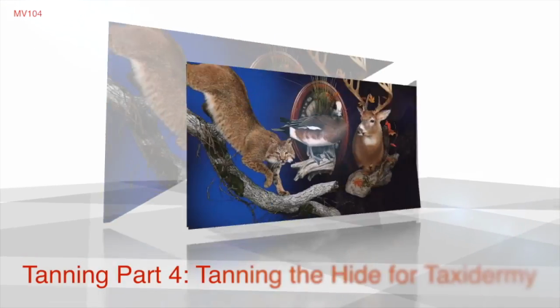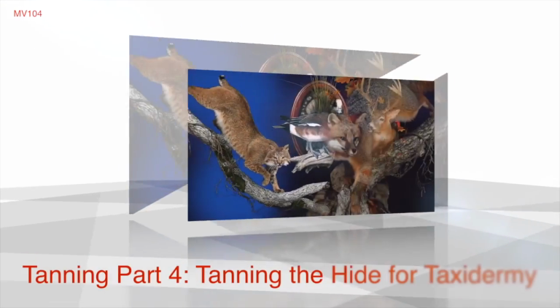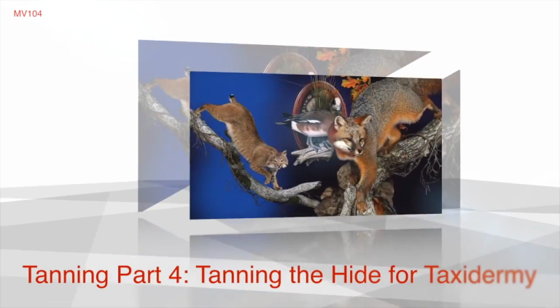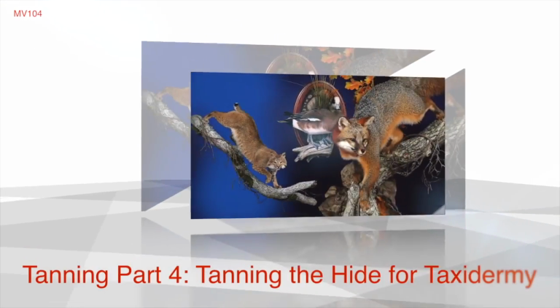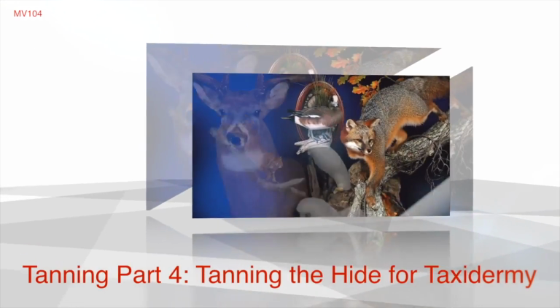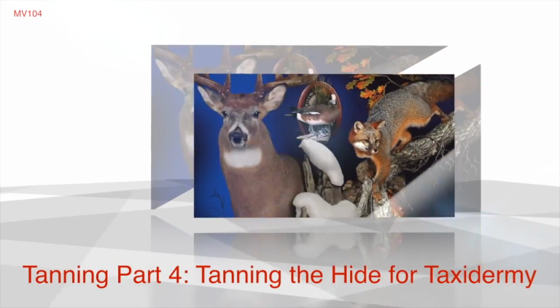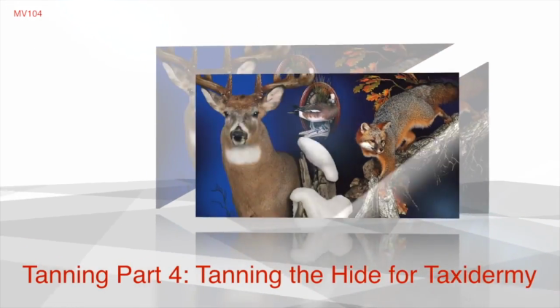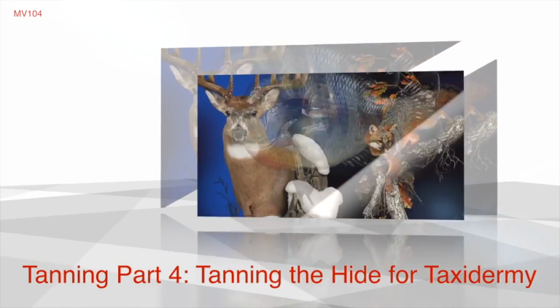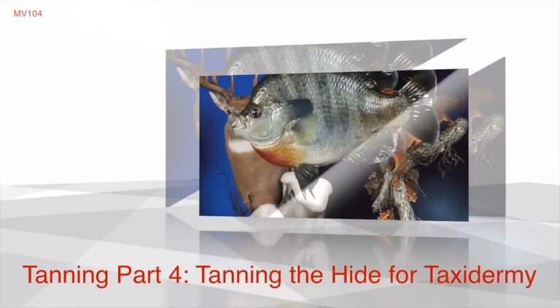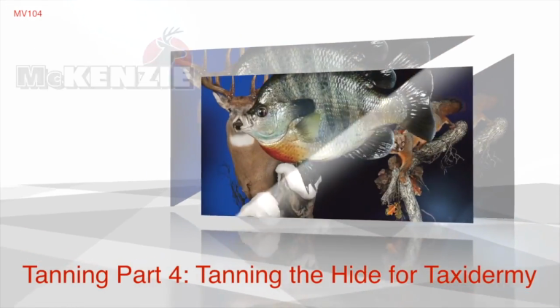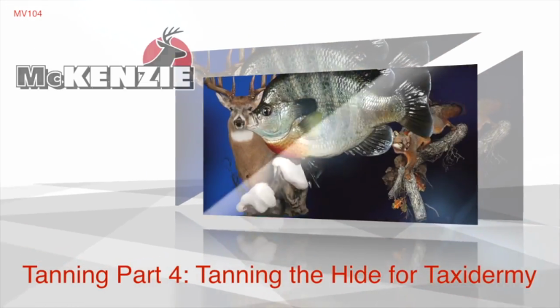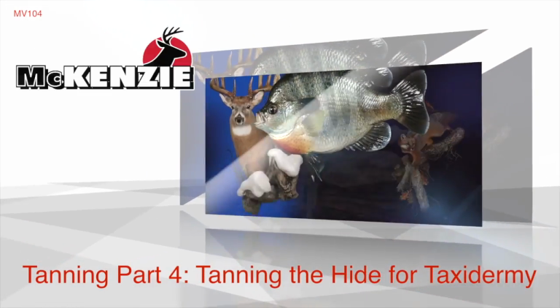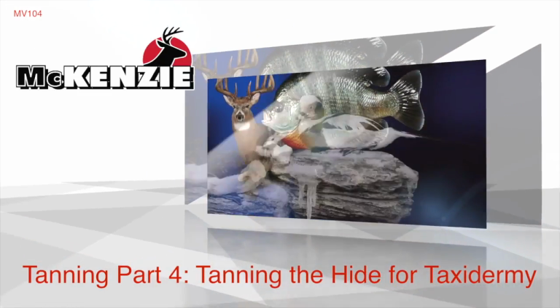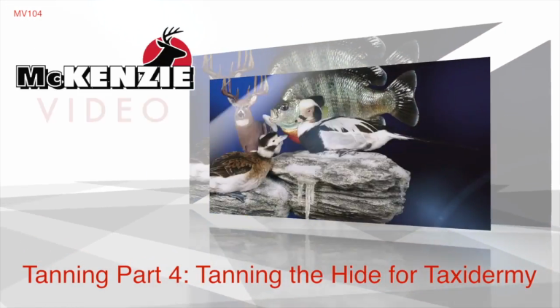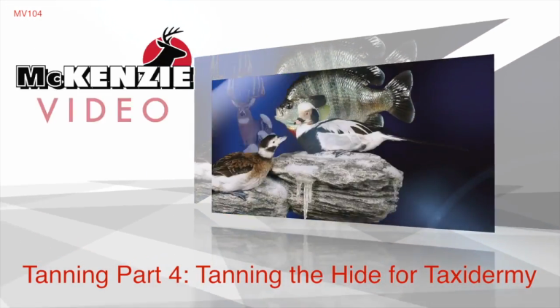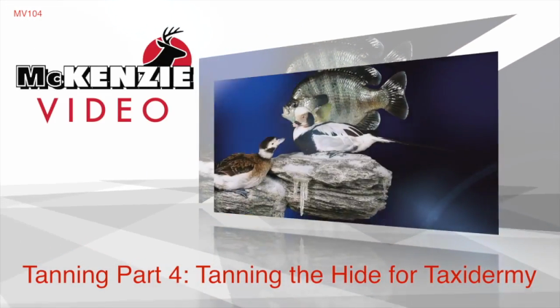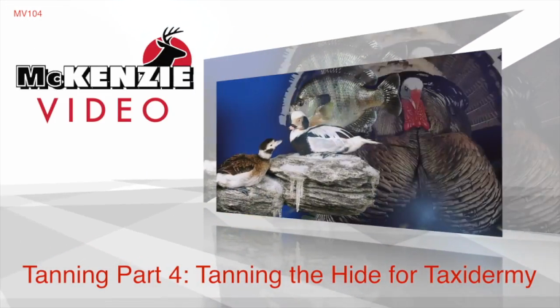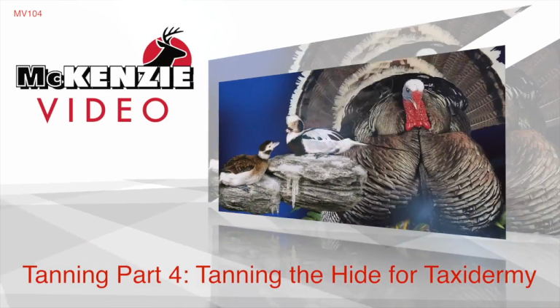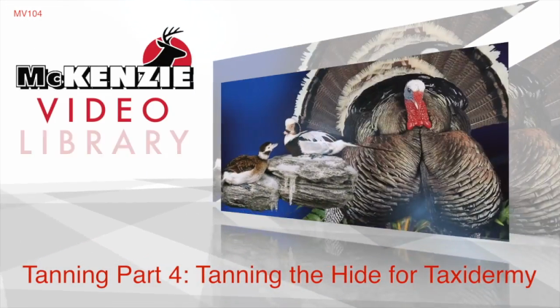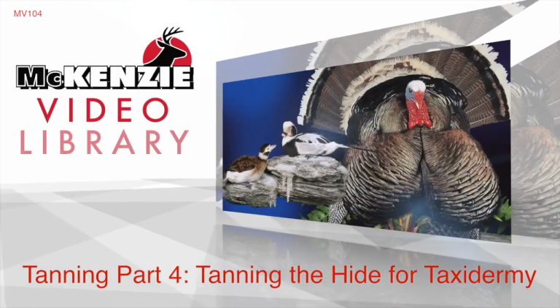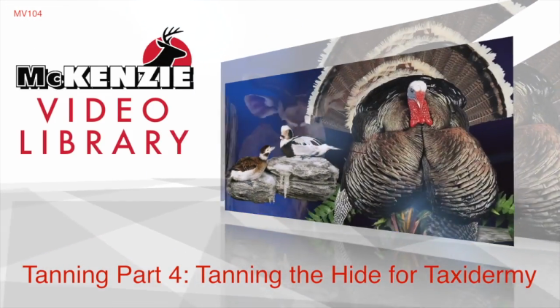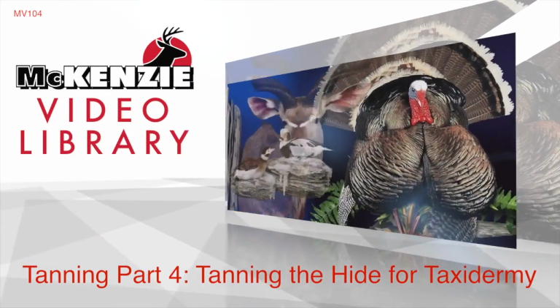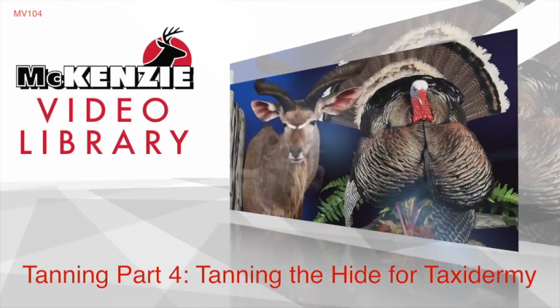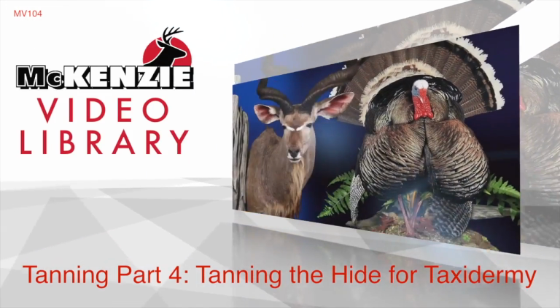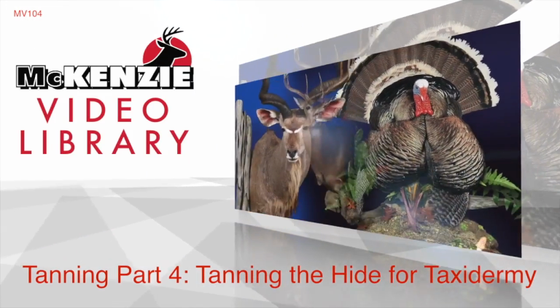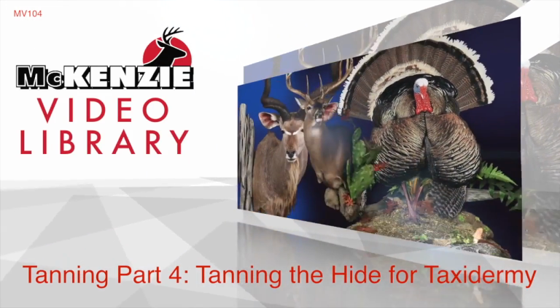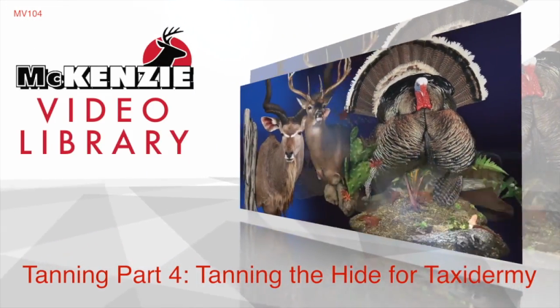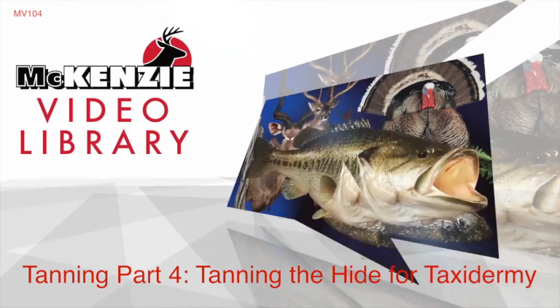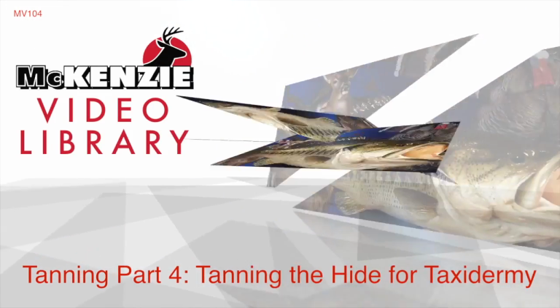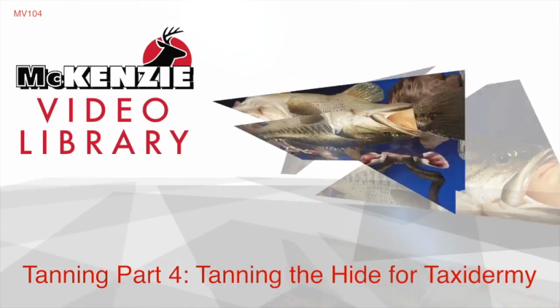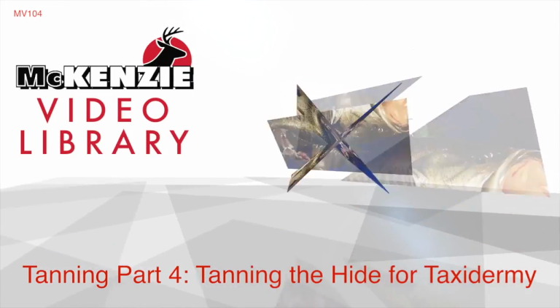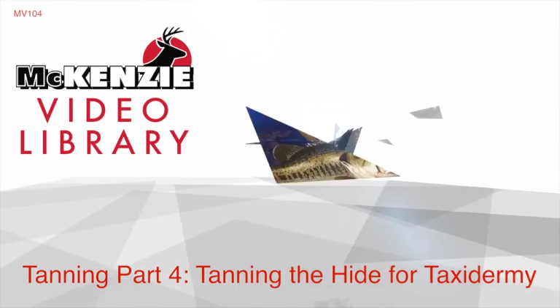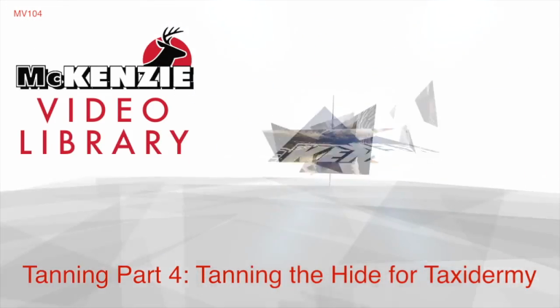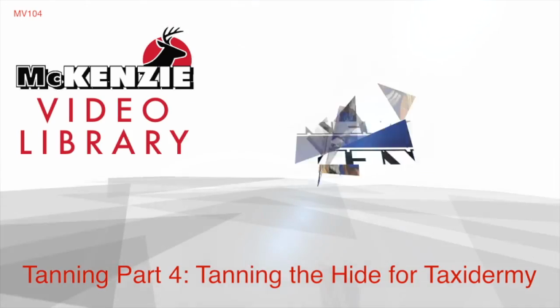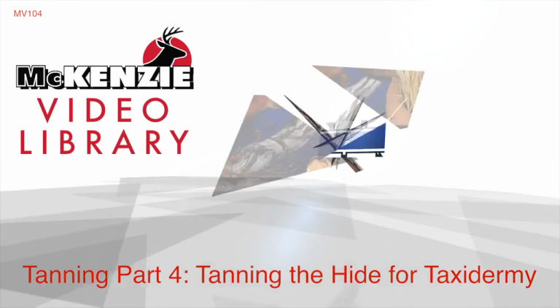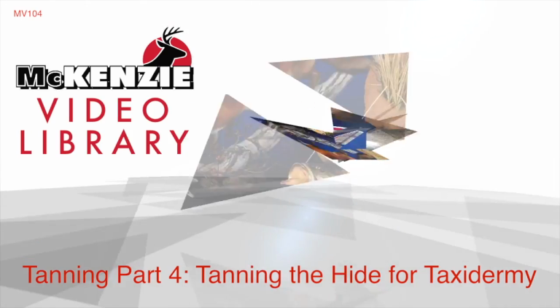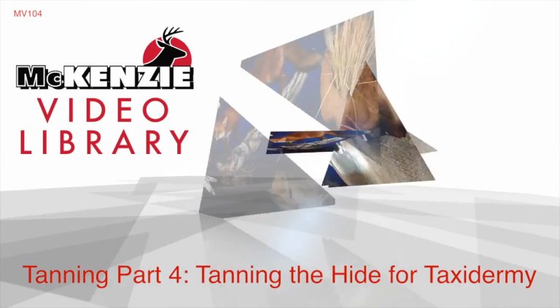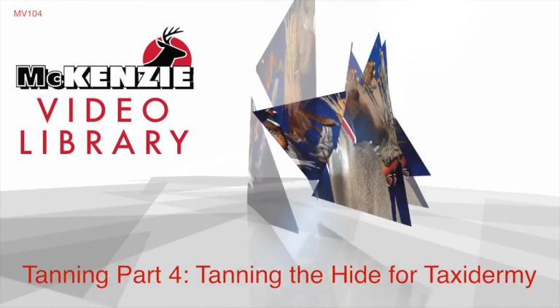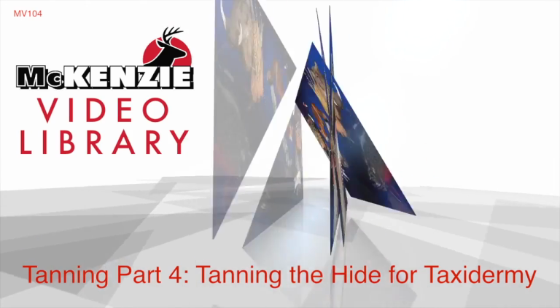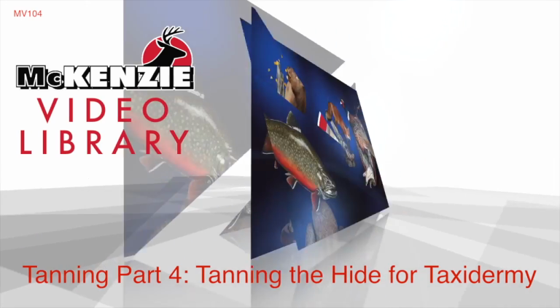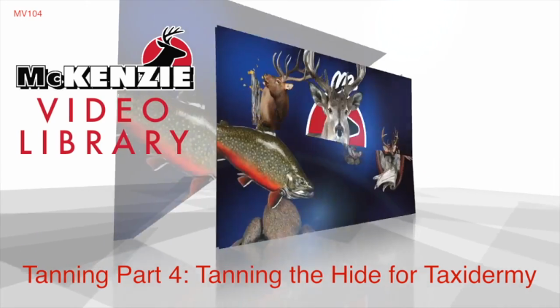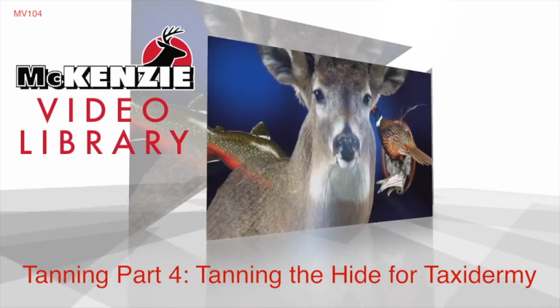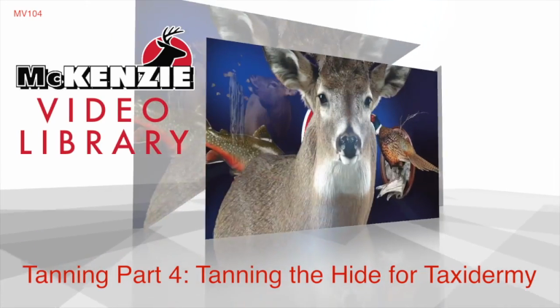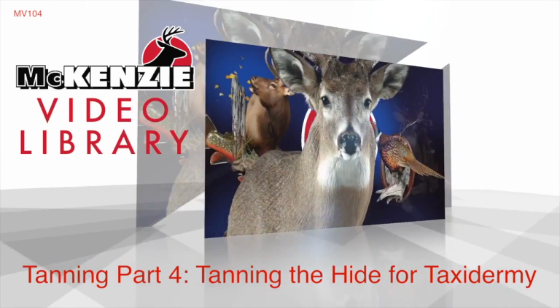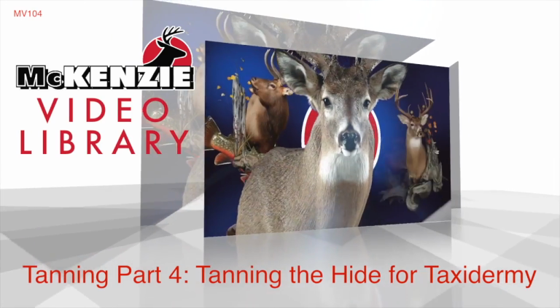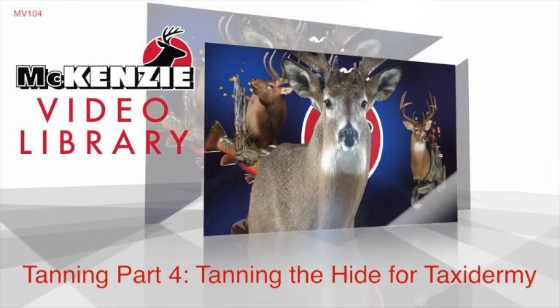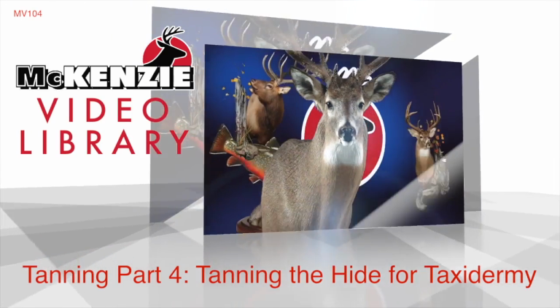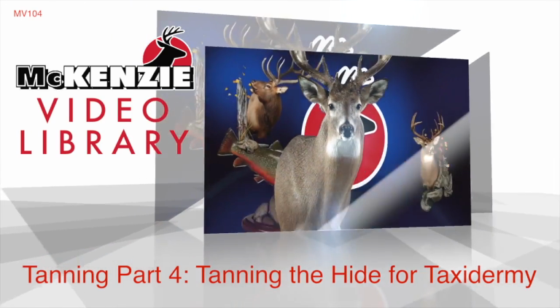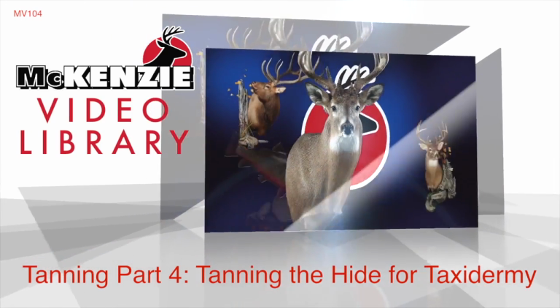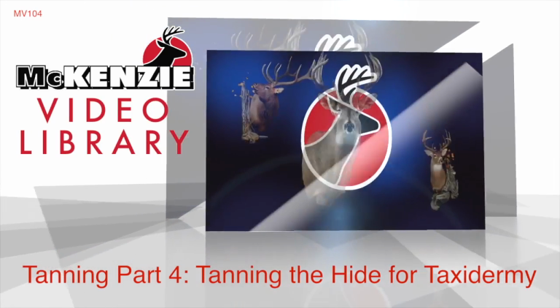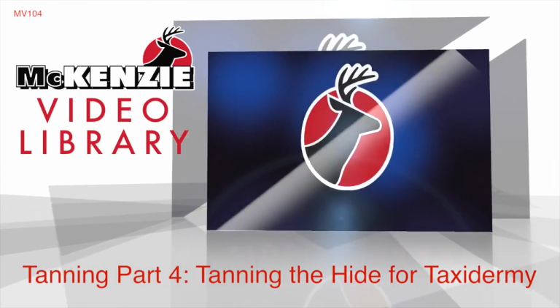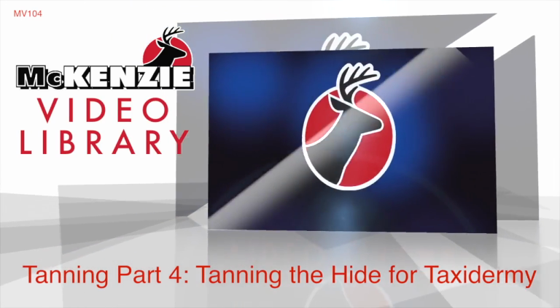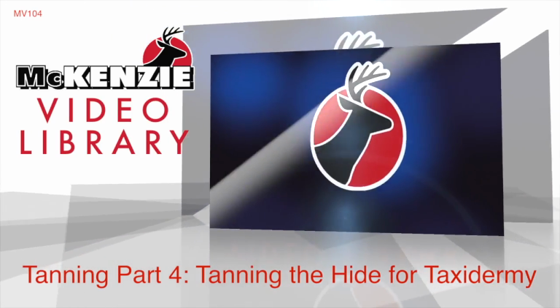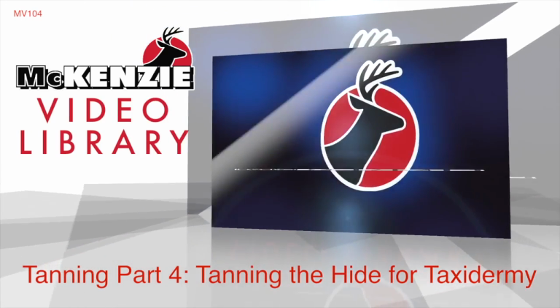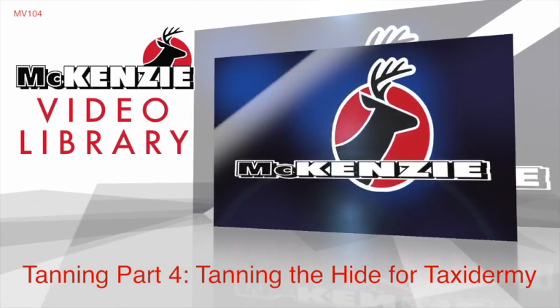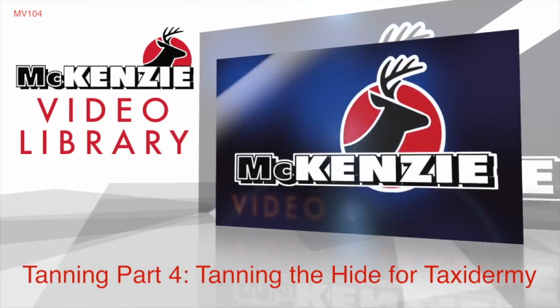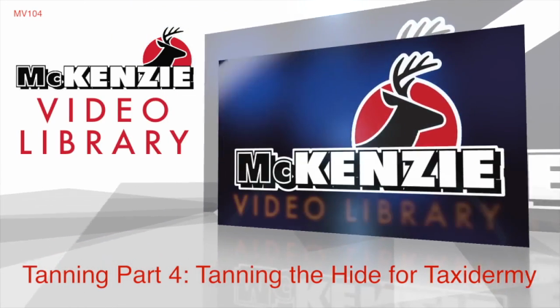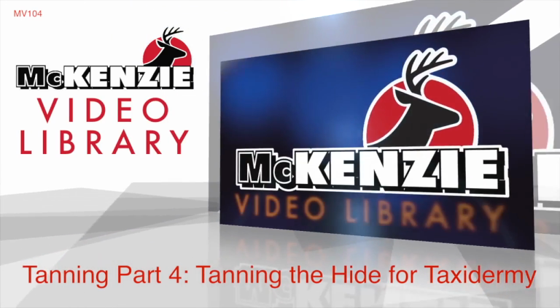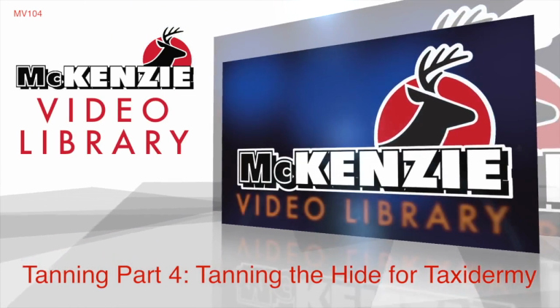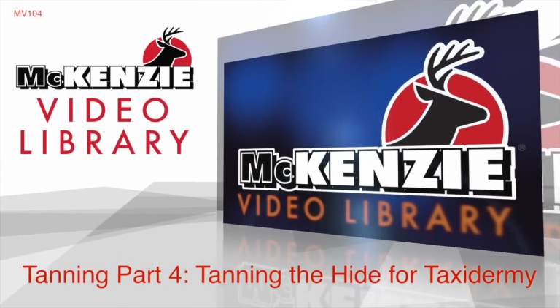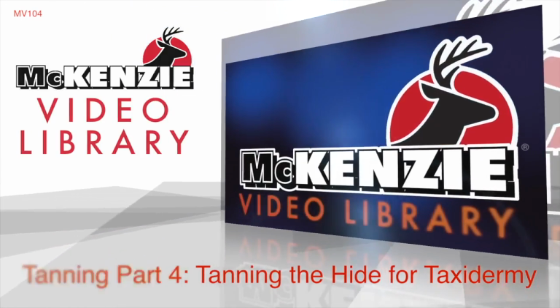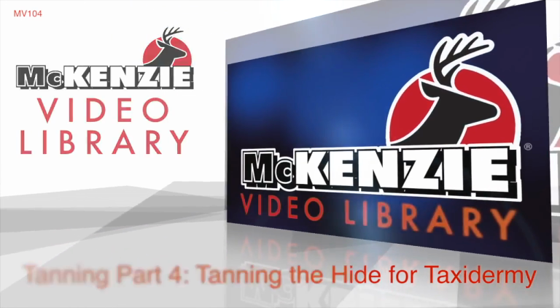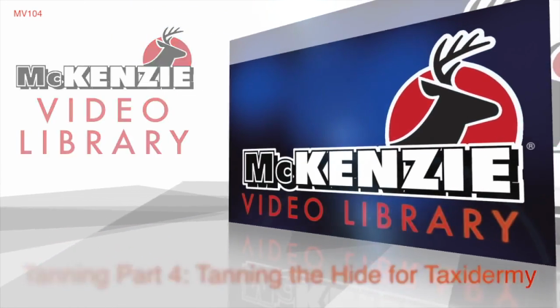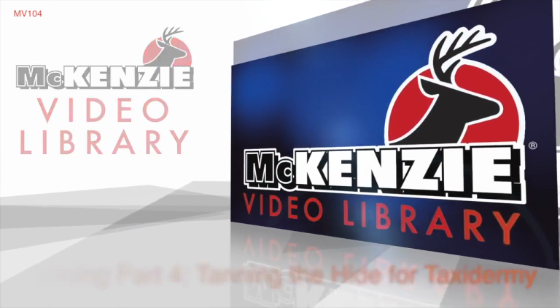Welcome to the McKinsey Video Library. In this segment, Rick Carter demonstrates tanning the hide for taxidermy.